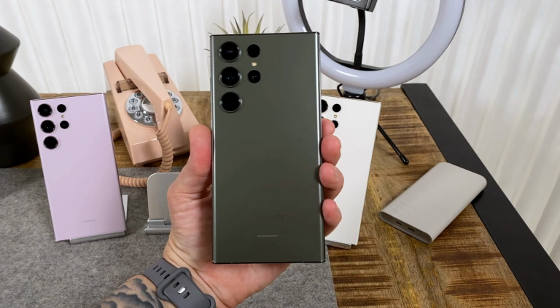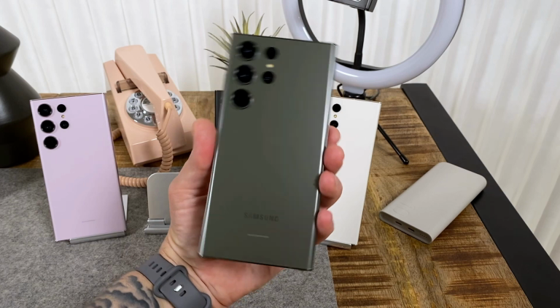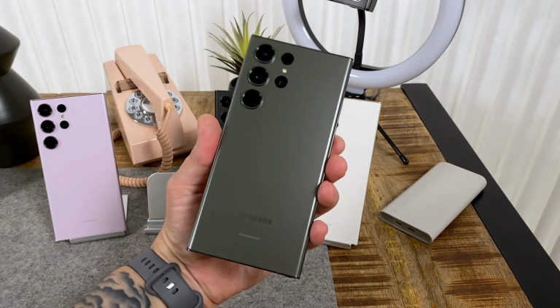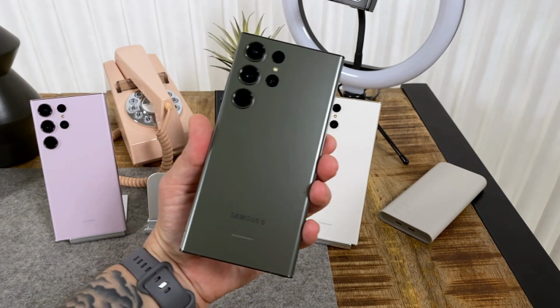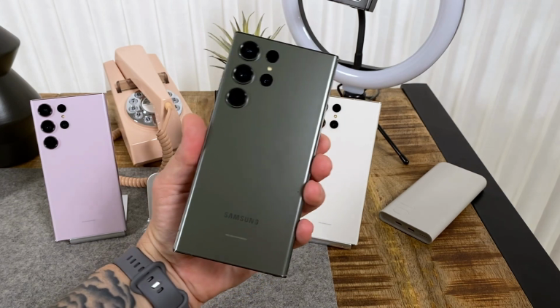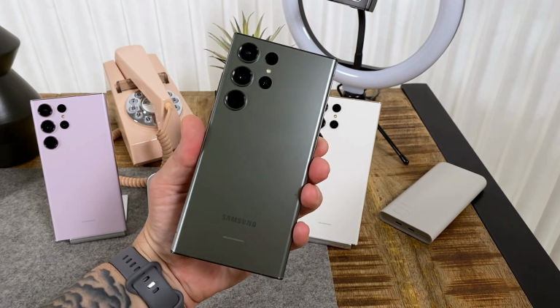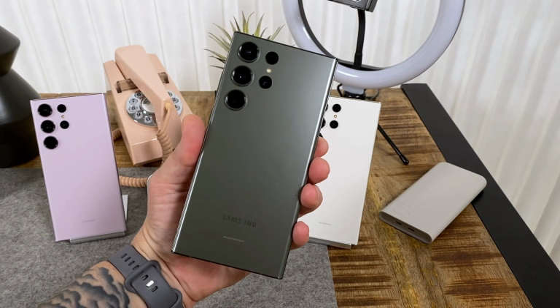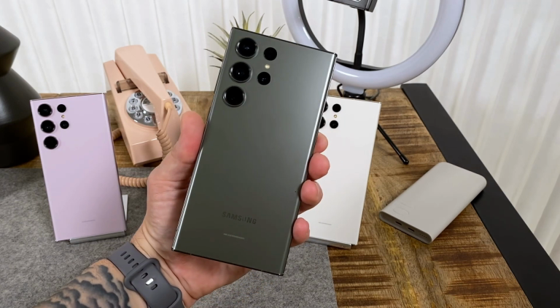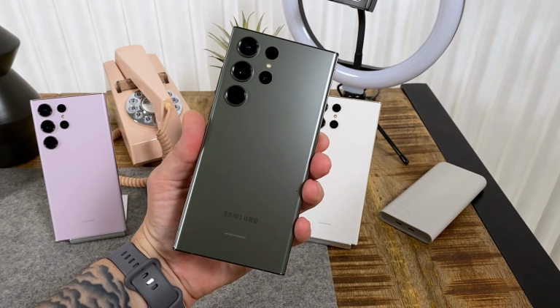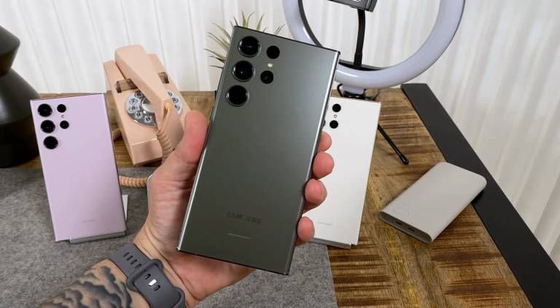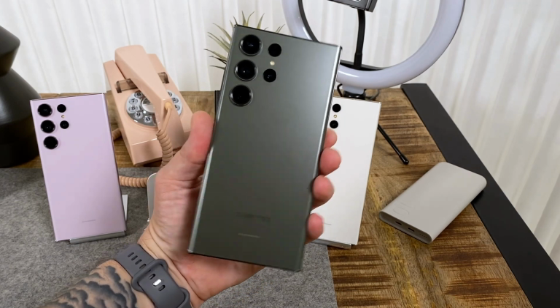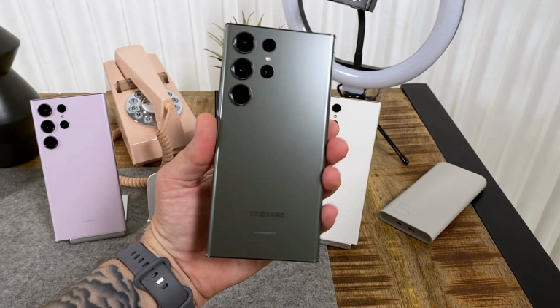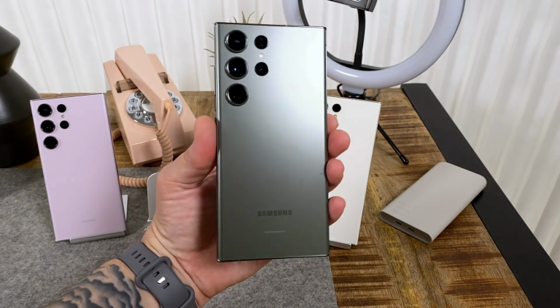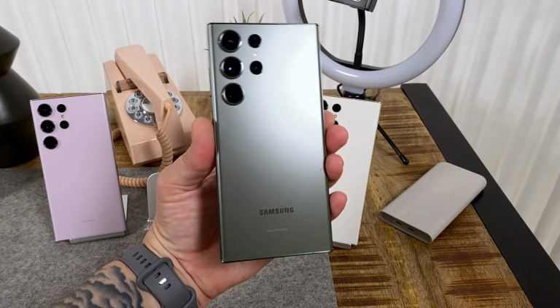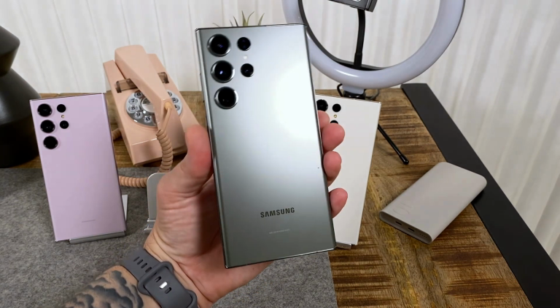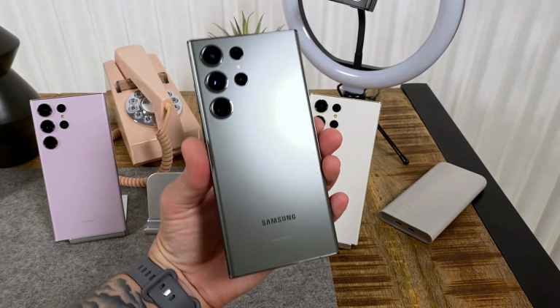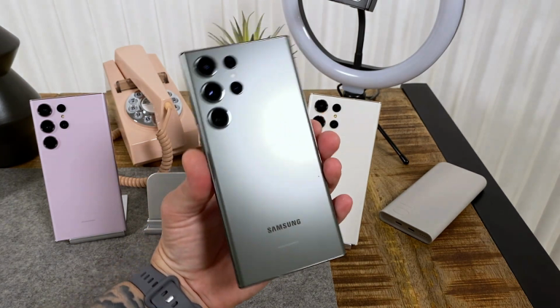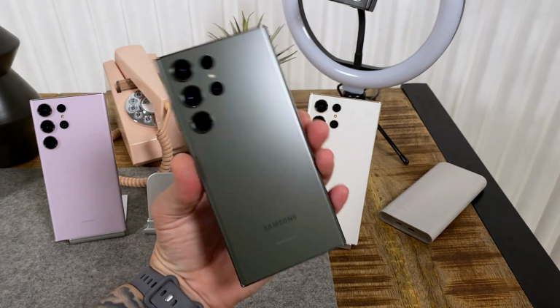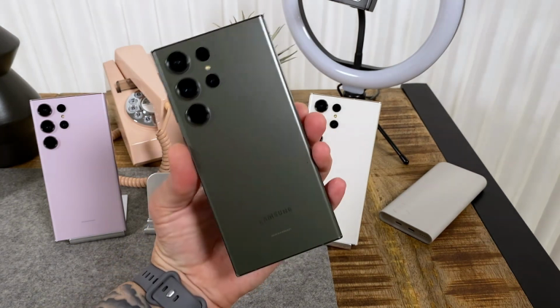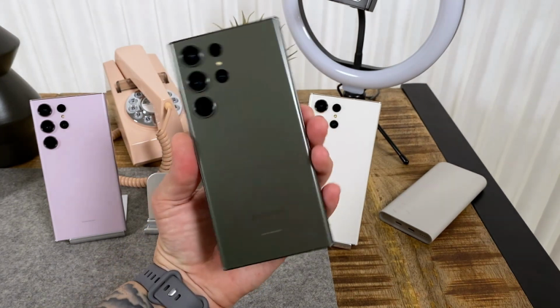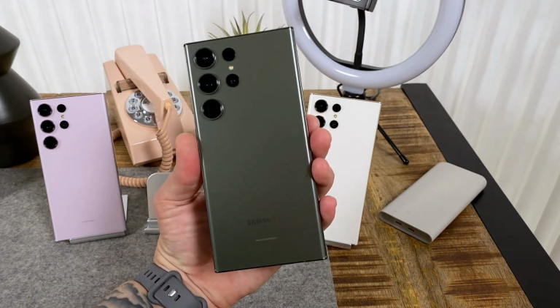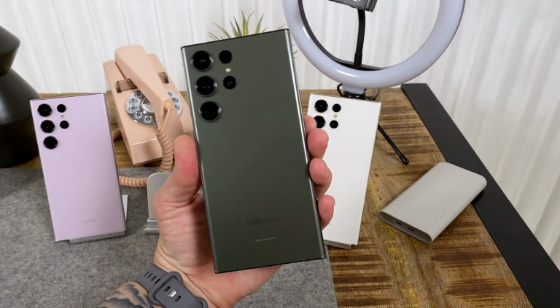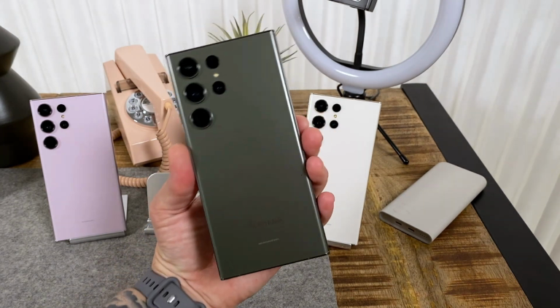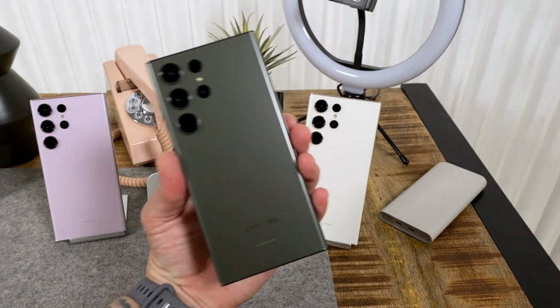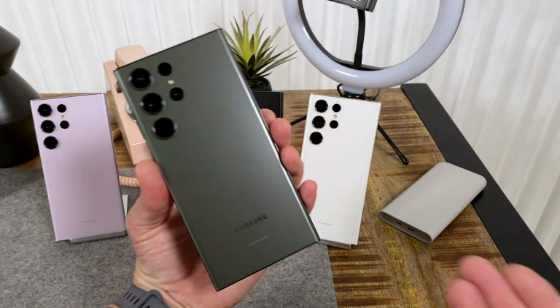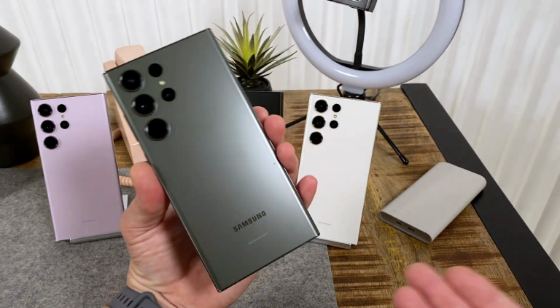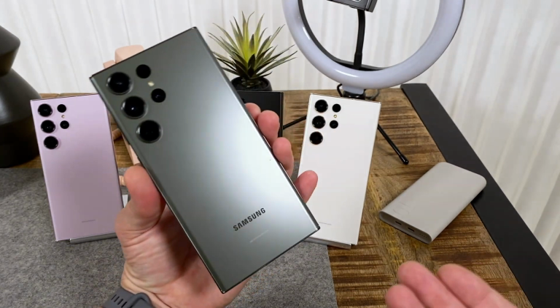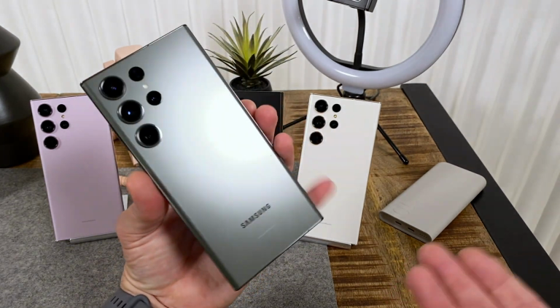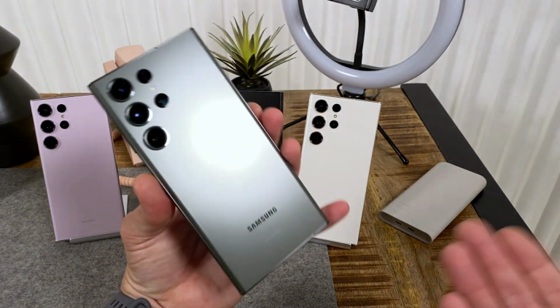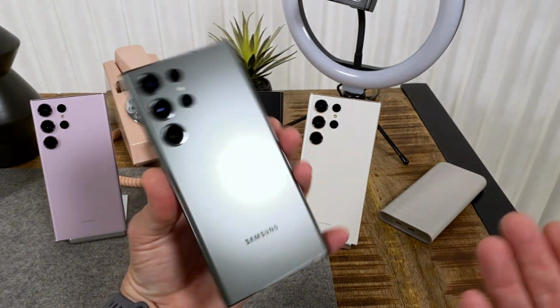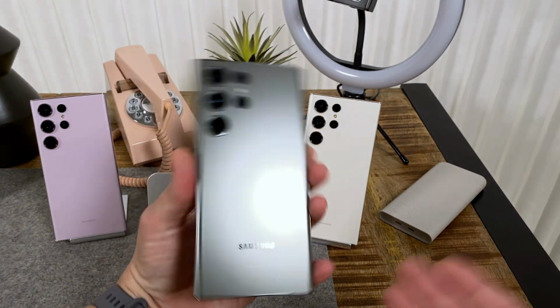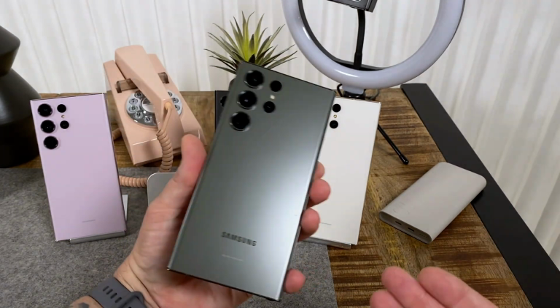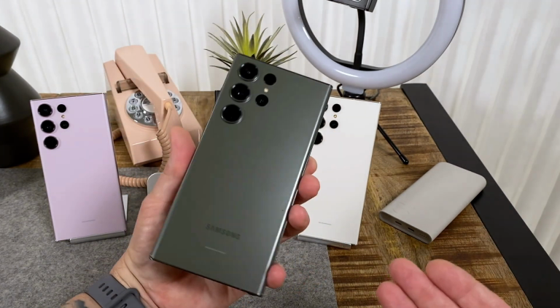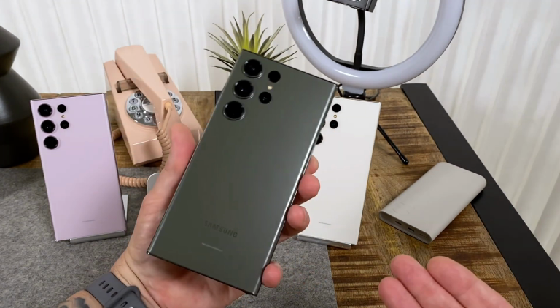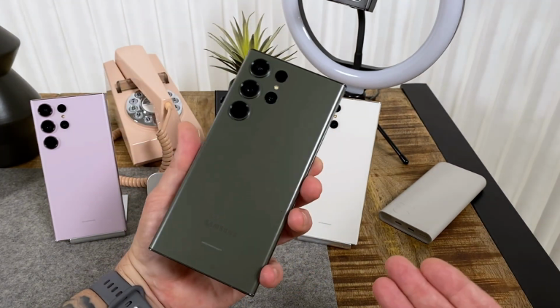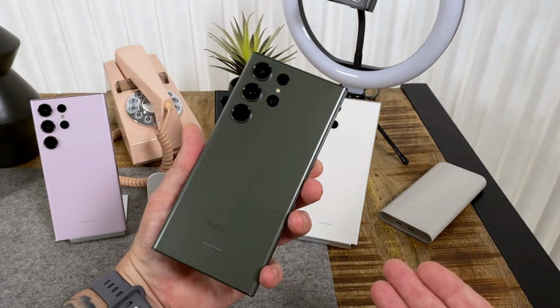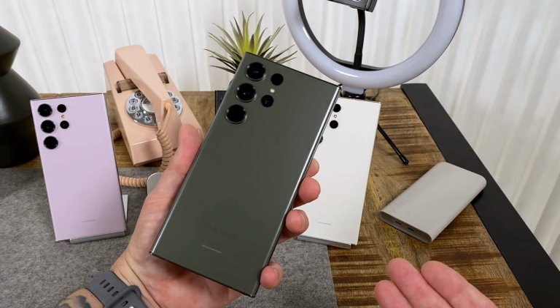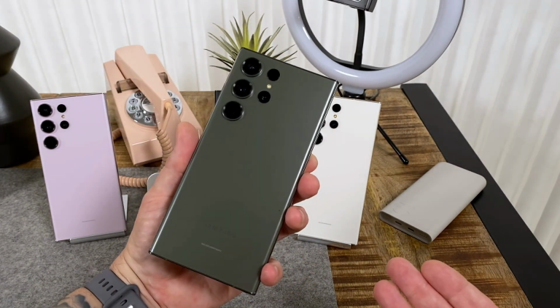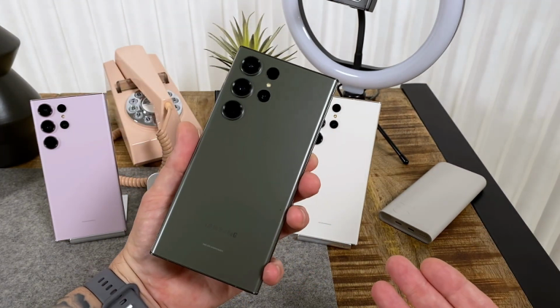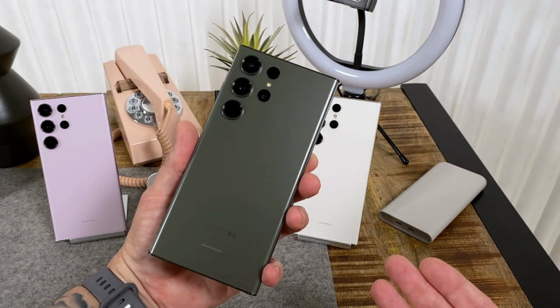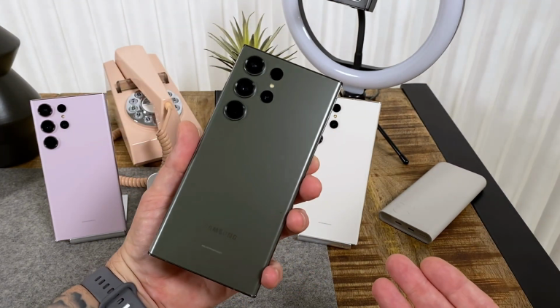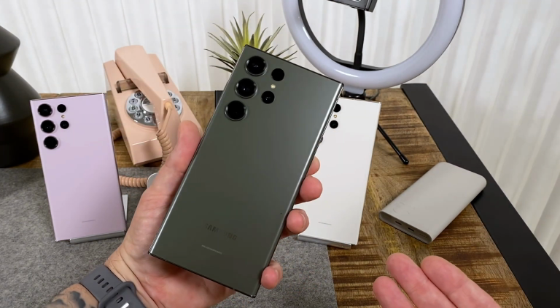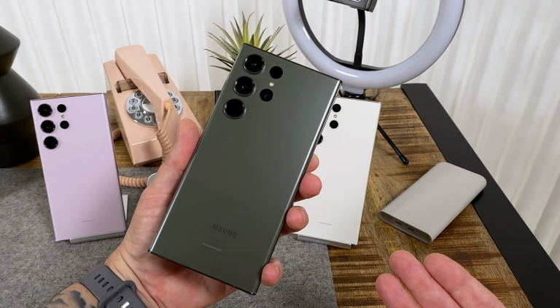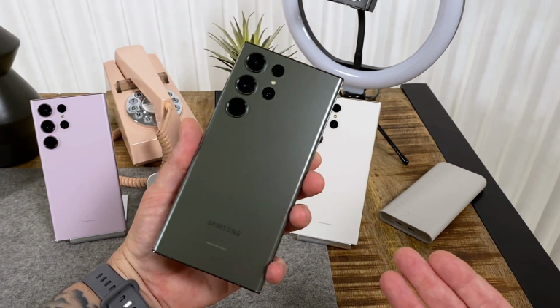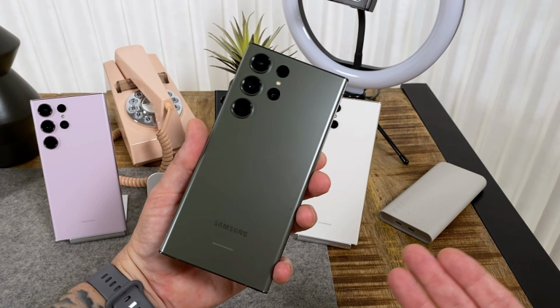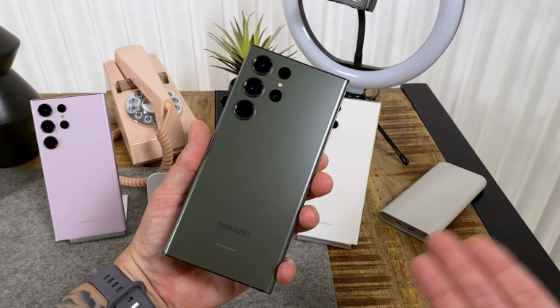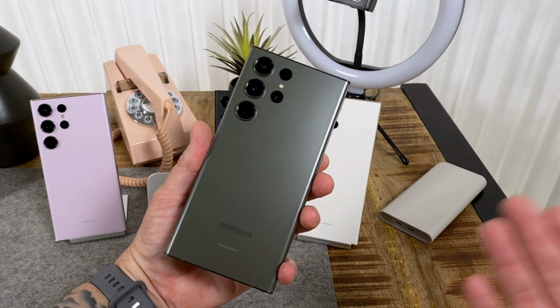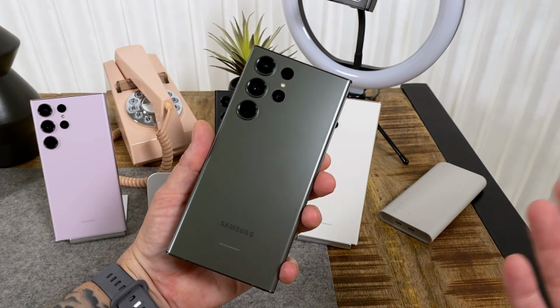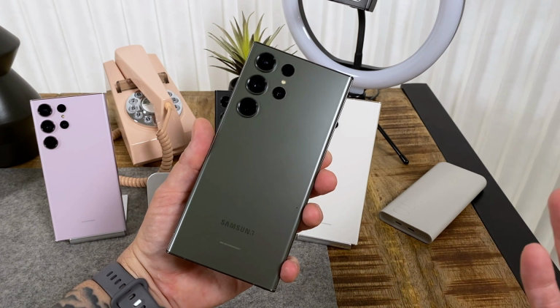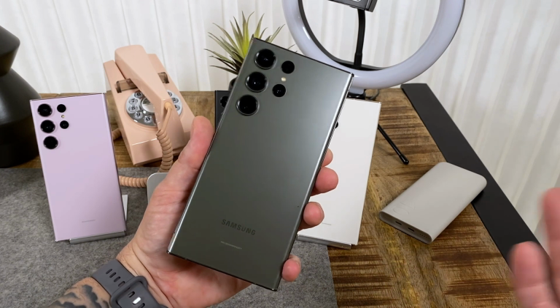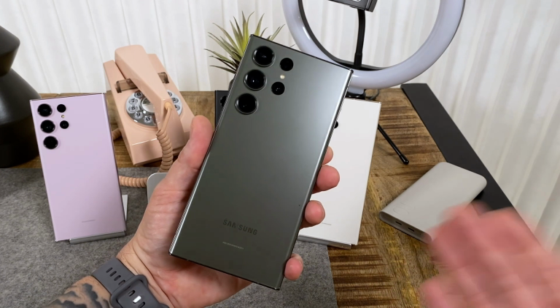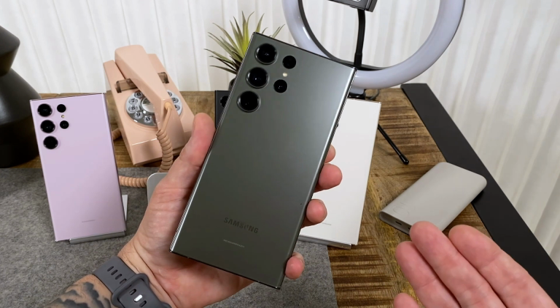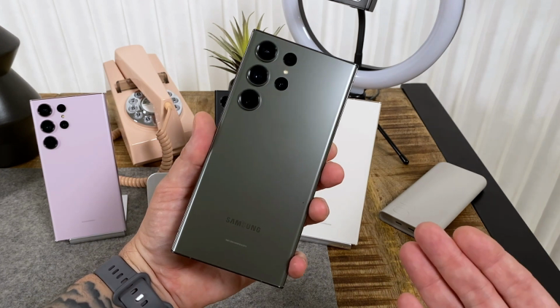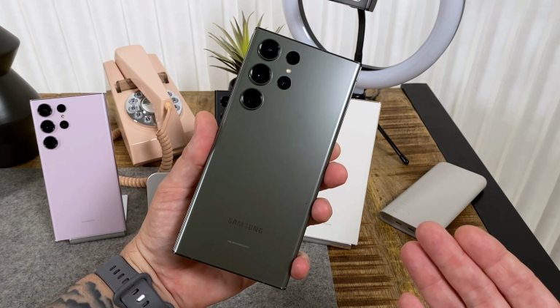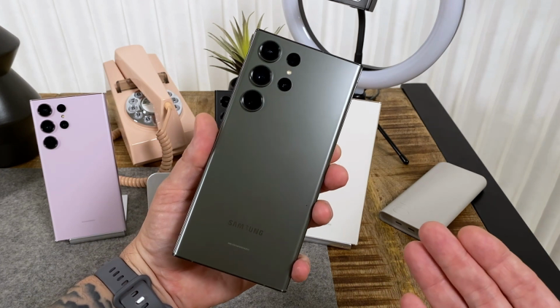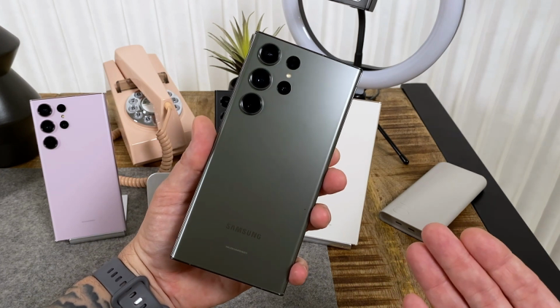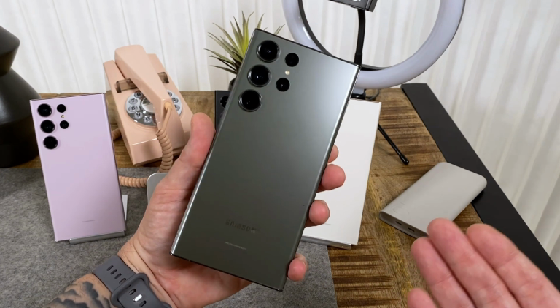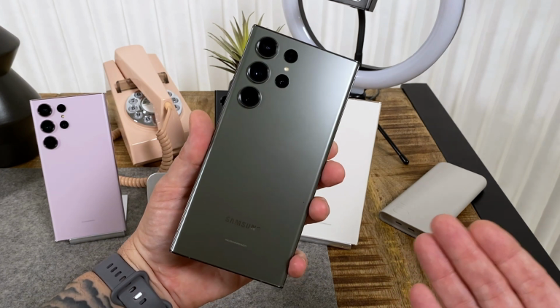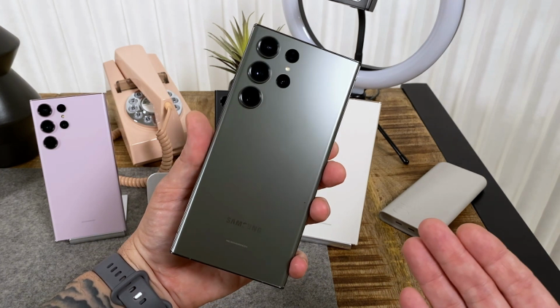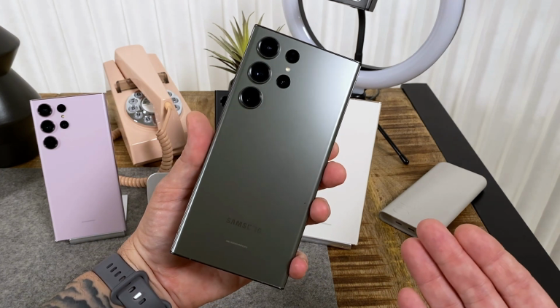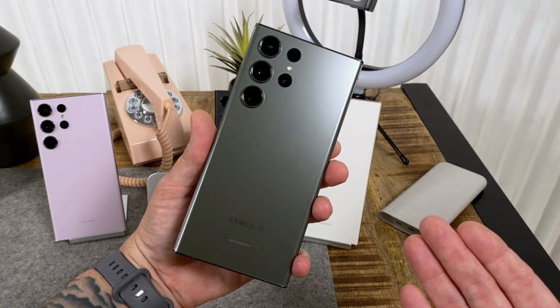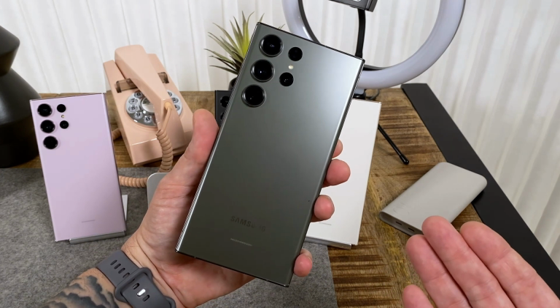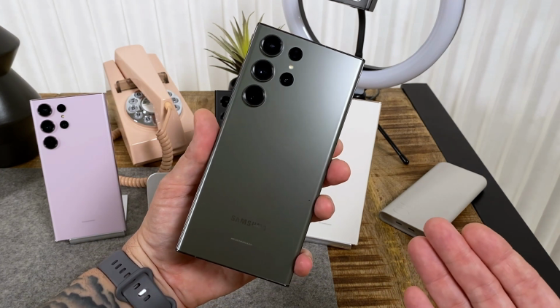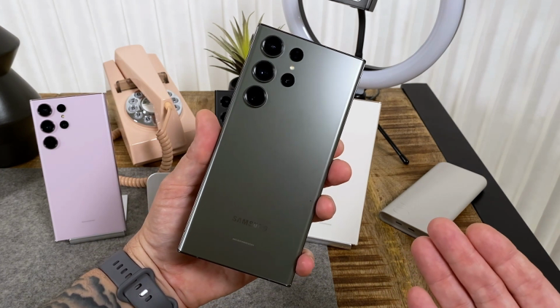Hey folks, welcome to another day, another hands-on video. I've got the Samsung phones here today — the Galaxy S23 series.